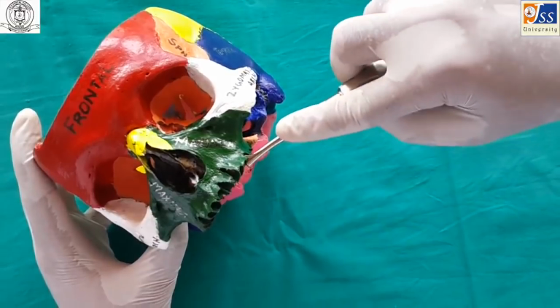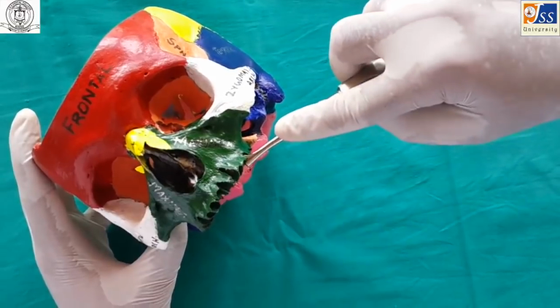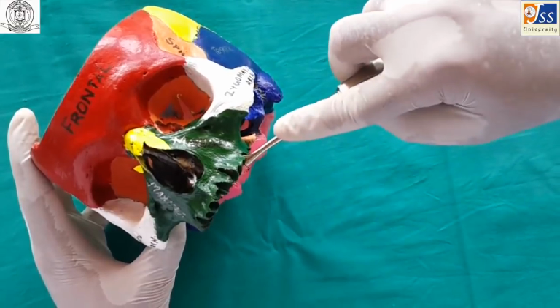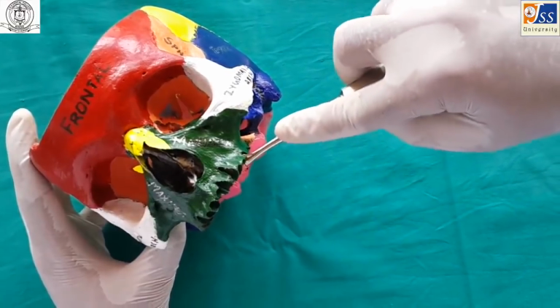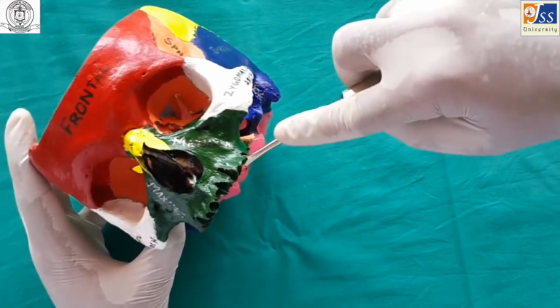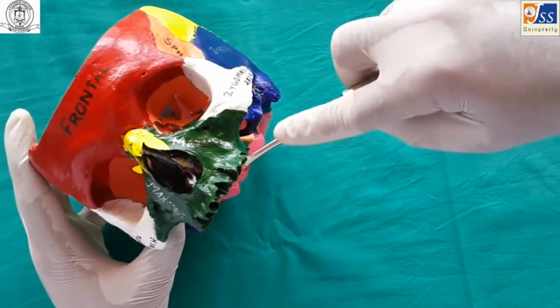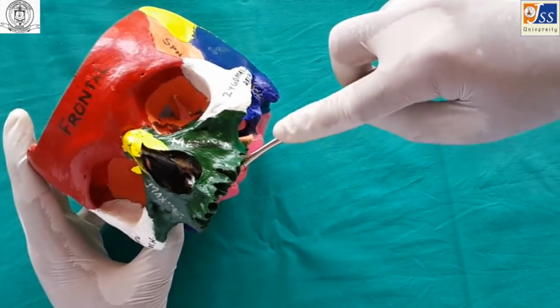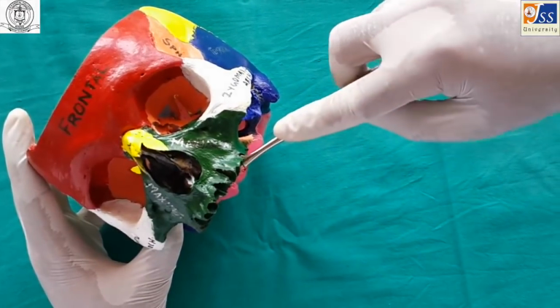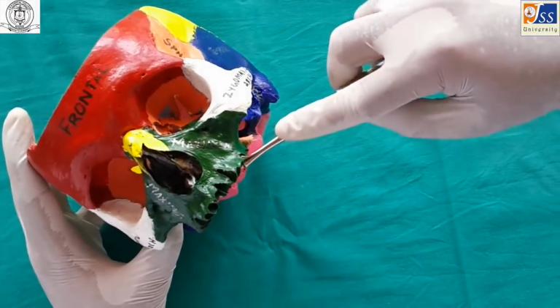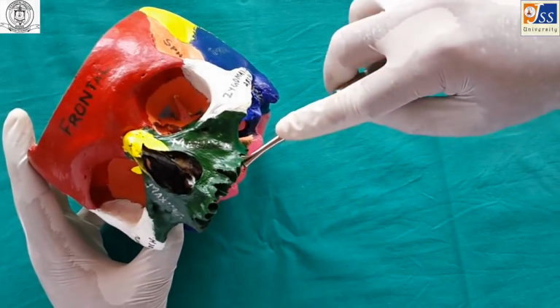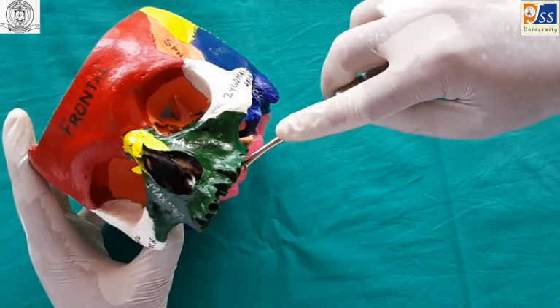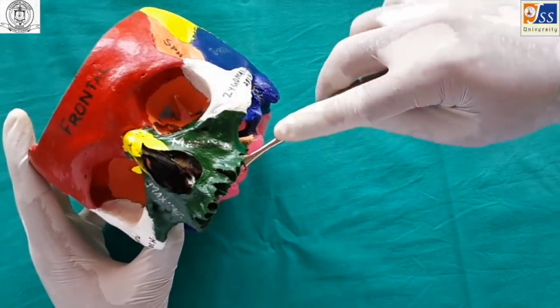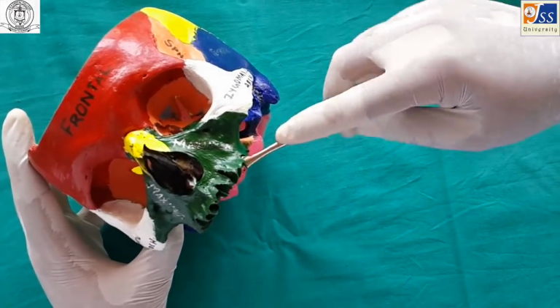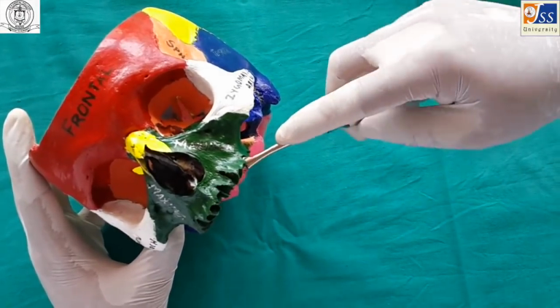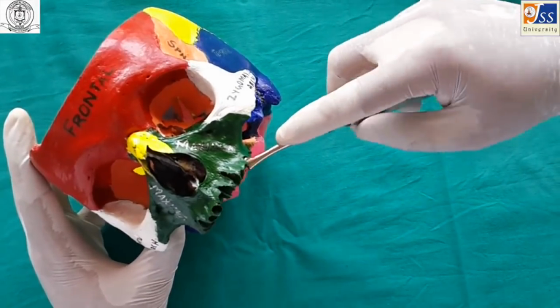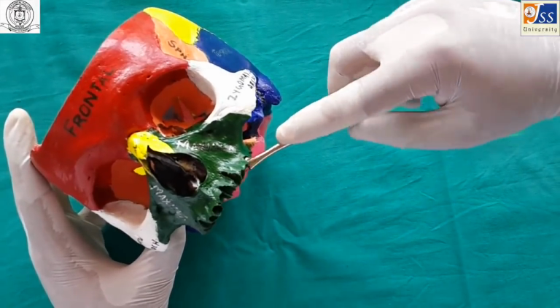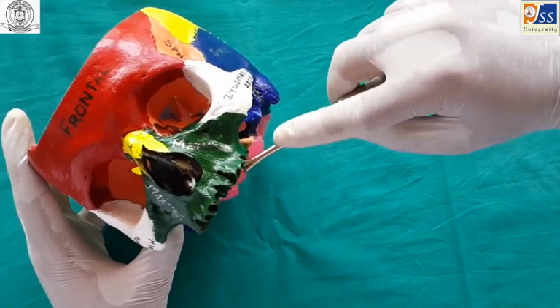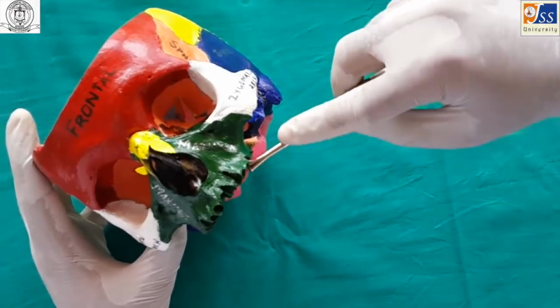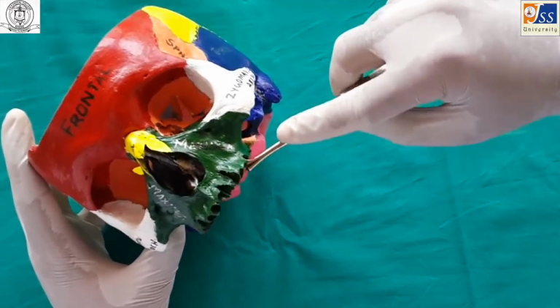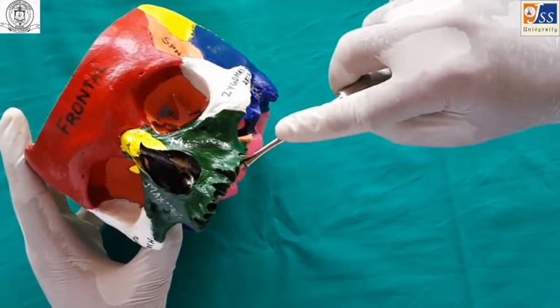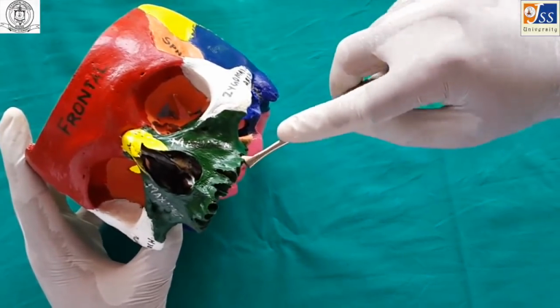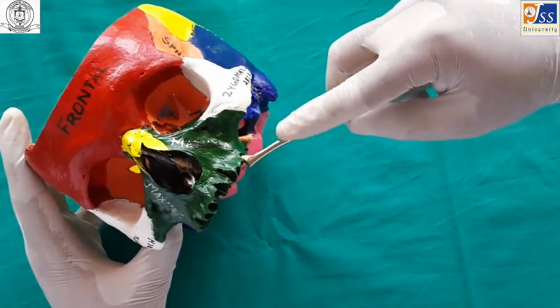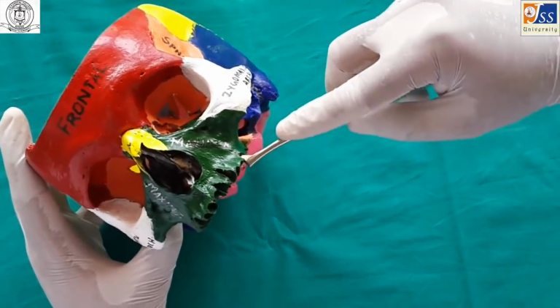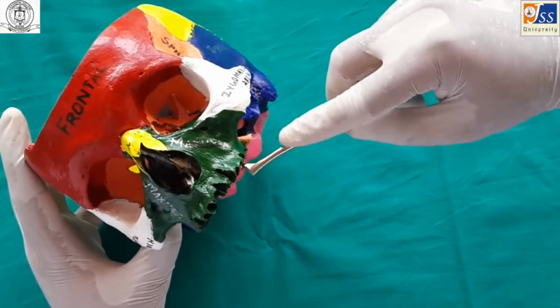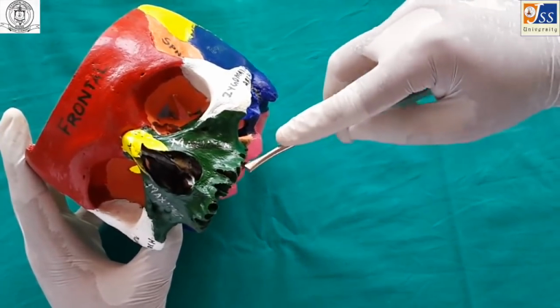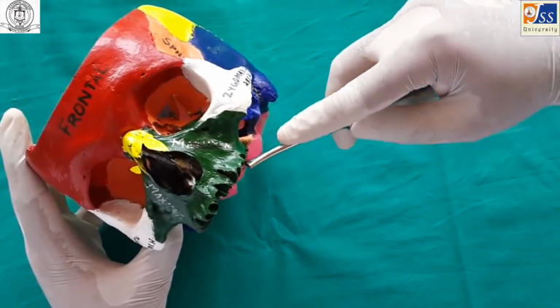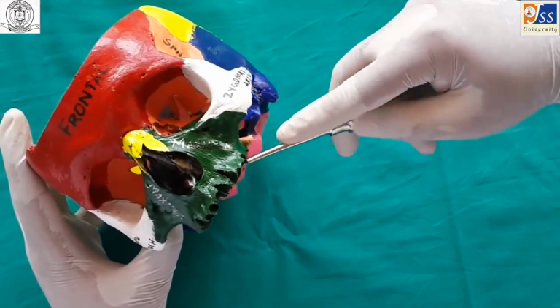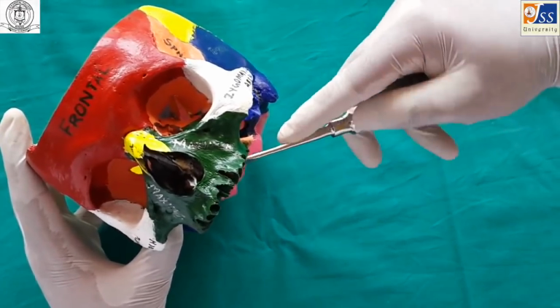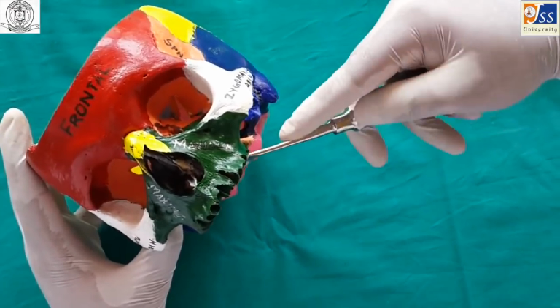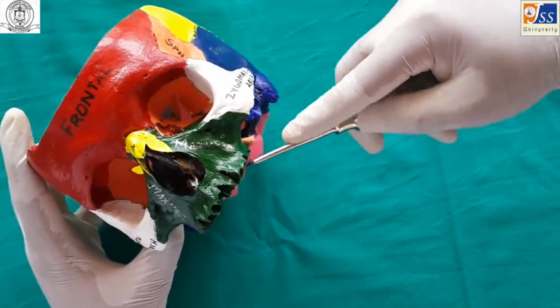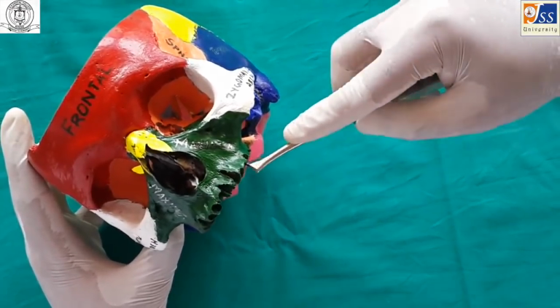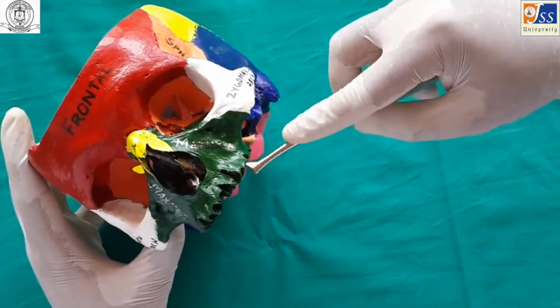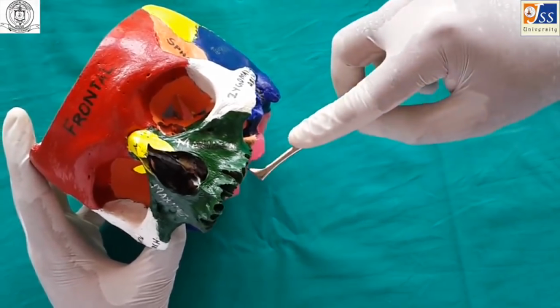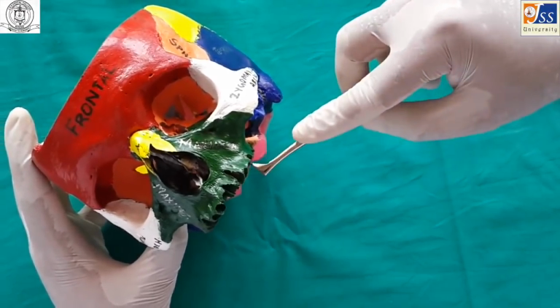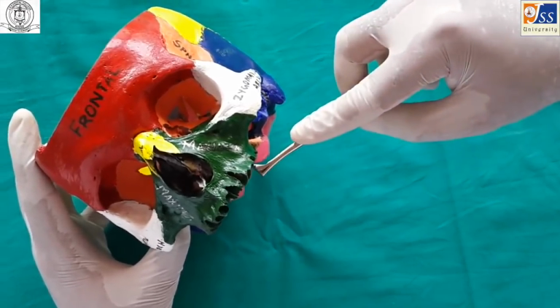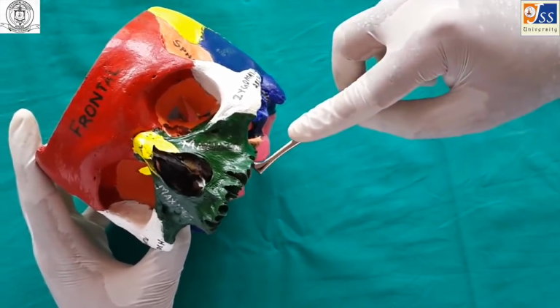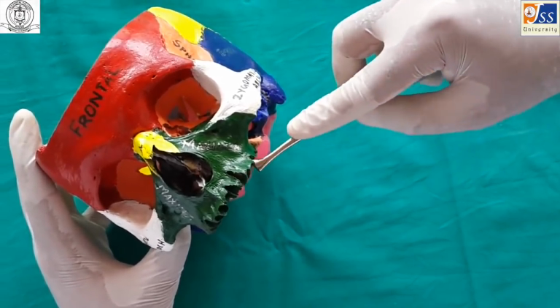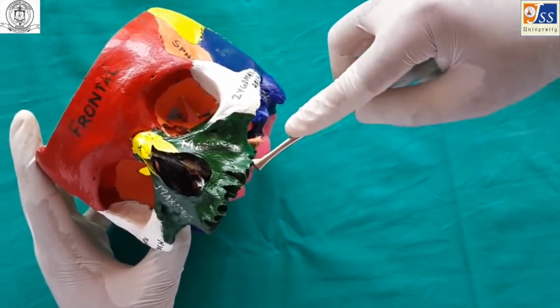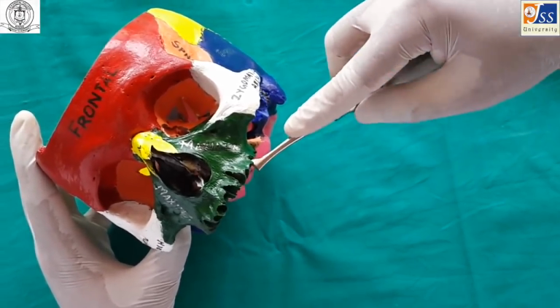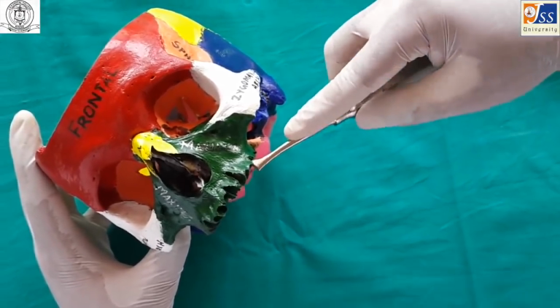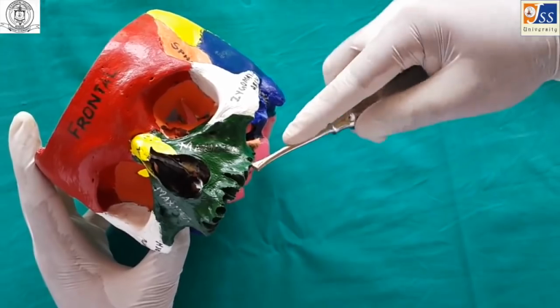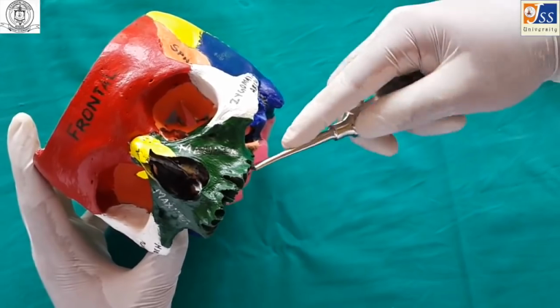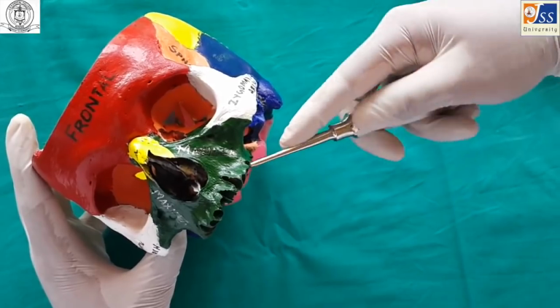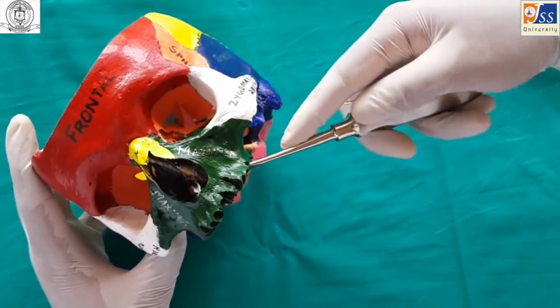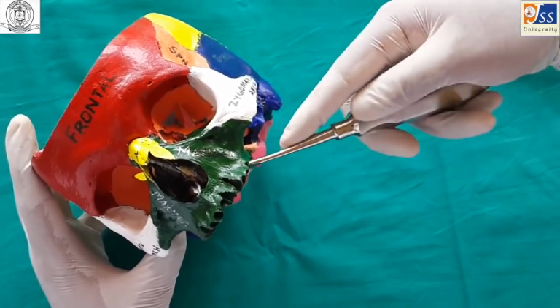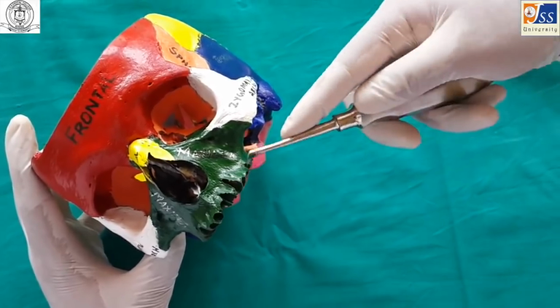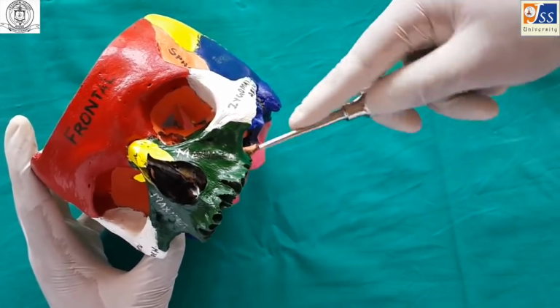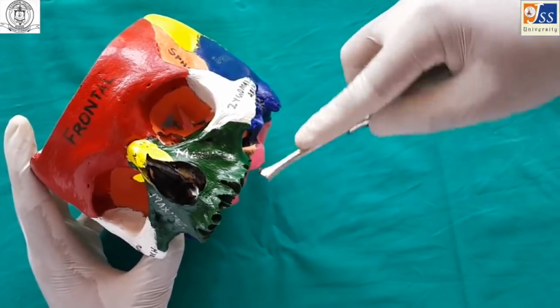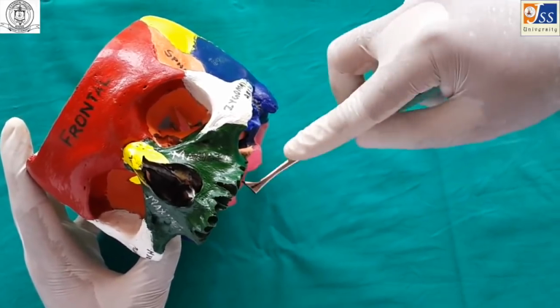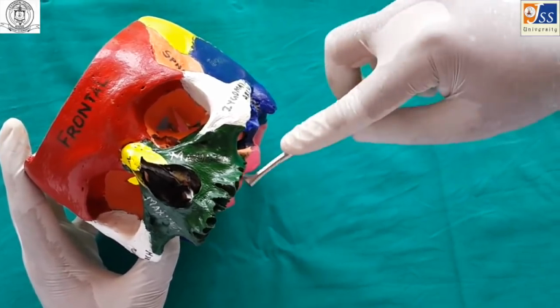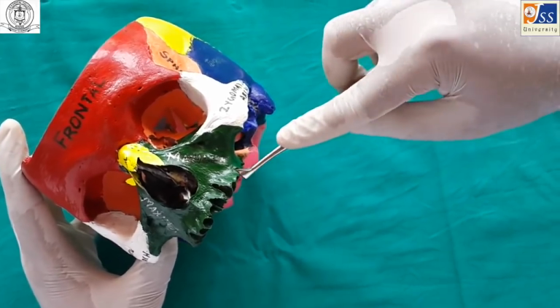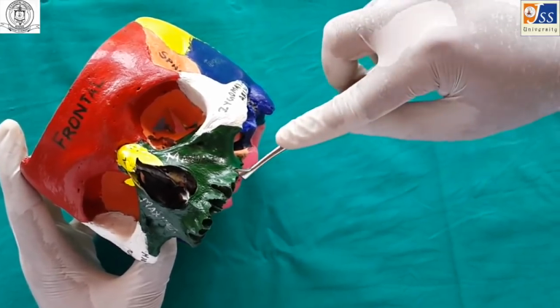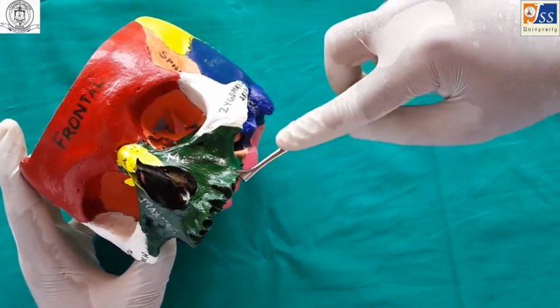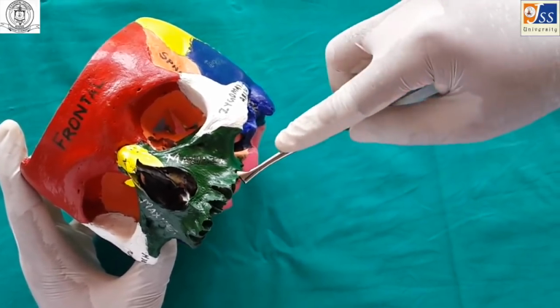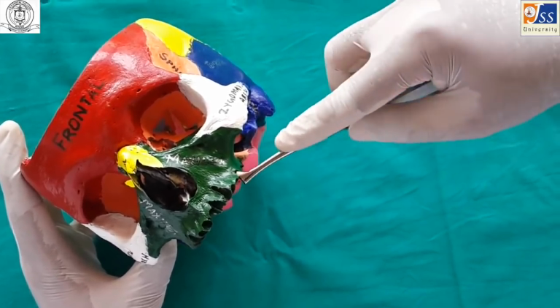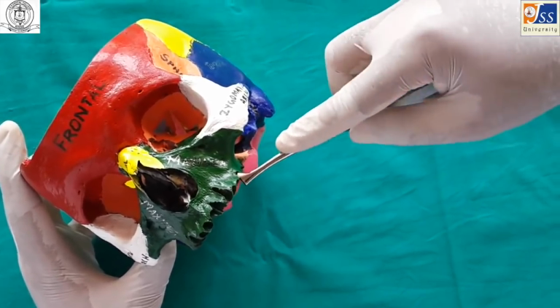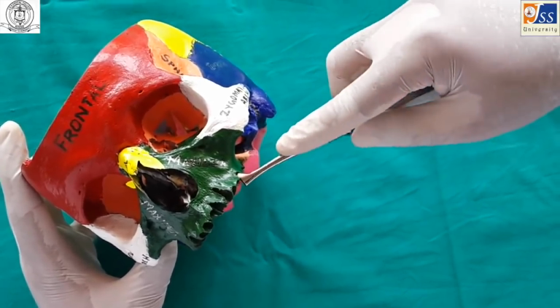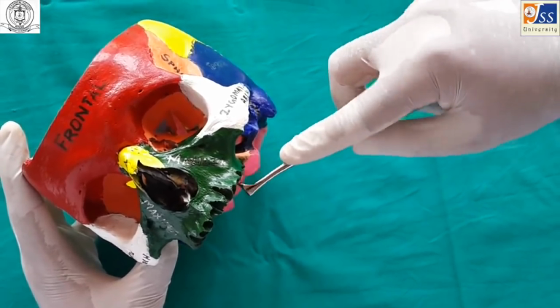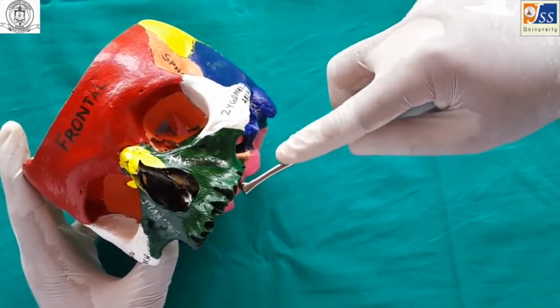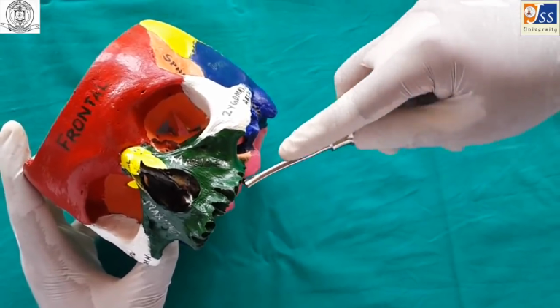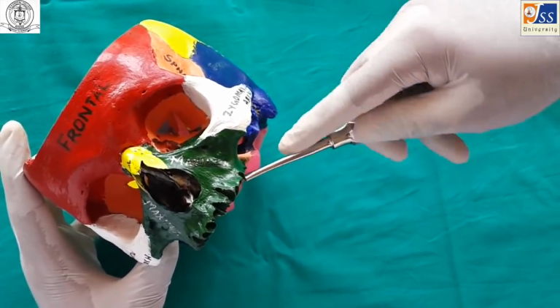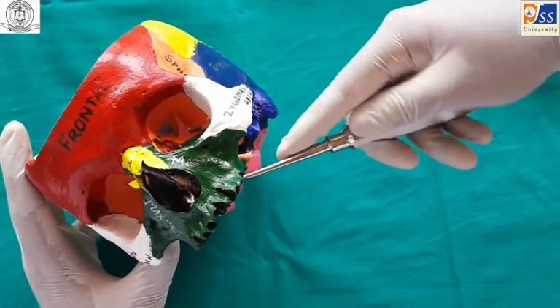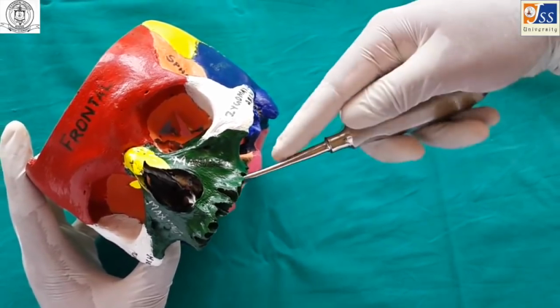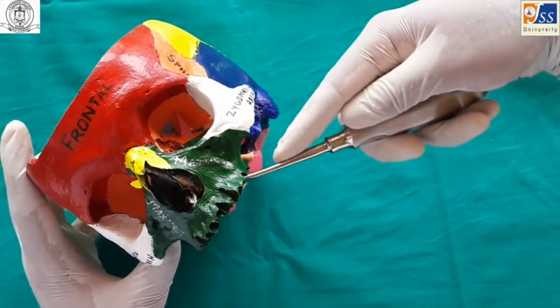Cryer's elevator is used for extraction of maxillary teeth. It is useful when one of the roots has been removed, and the elevator is used through the socket of that root to remove the other roots.